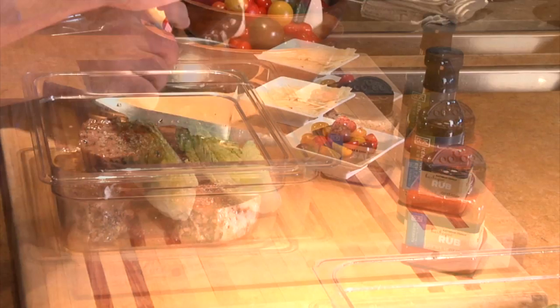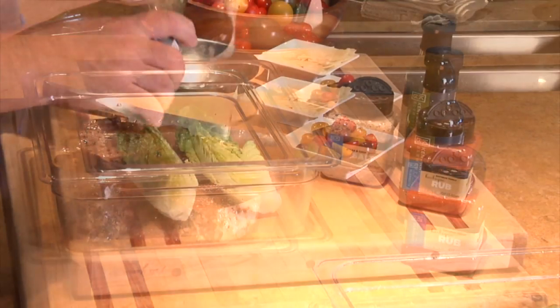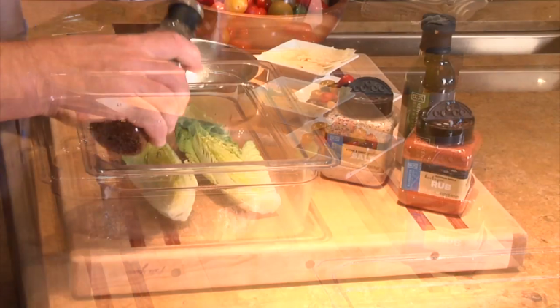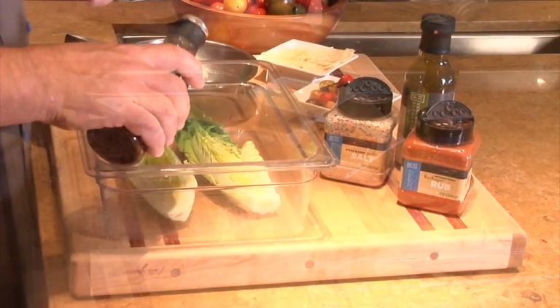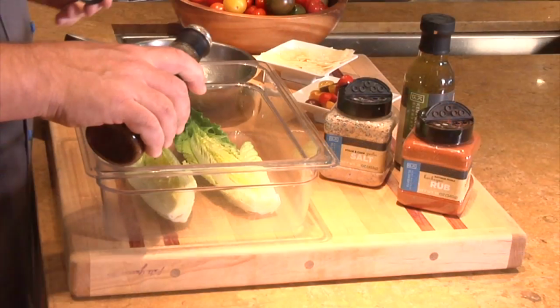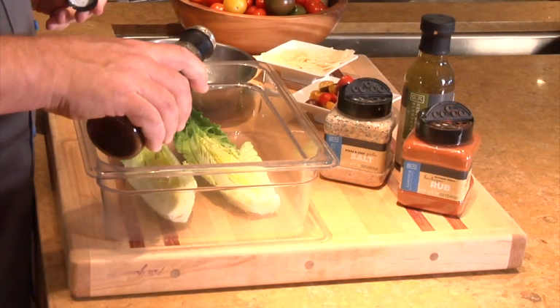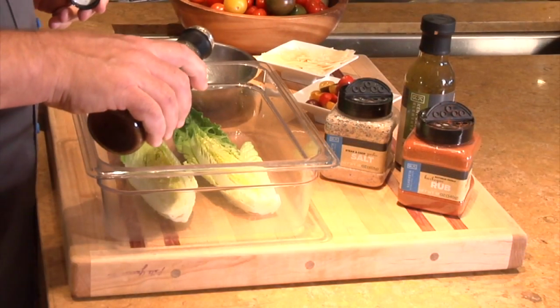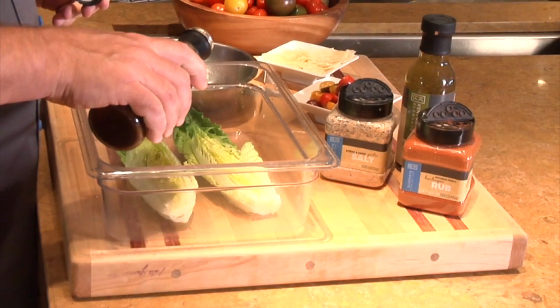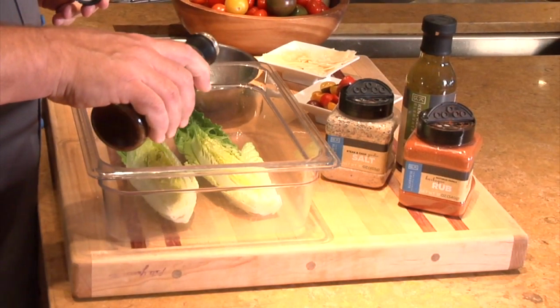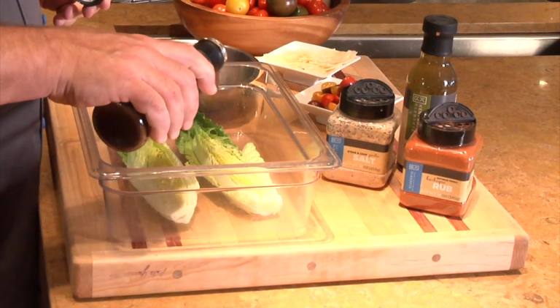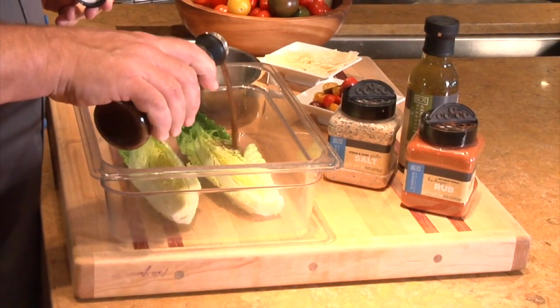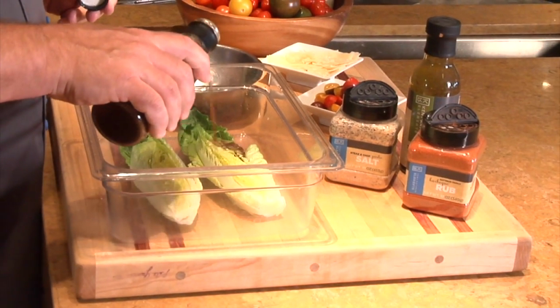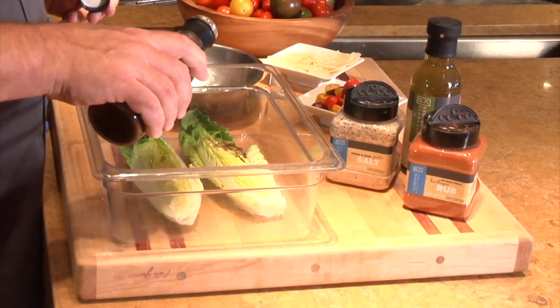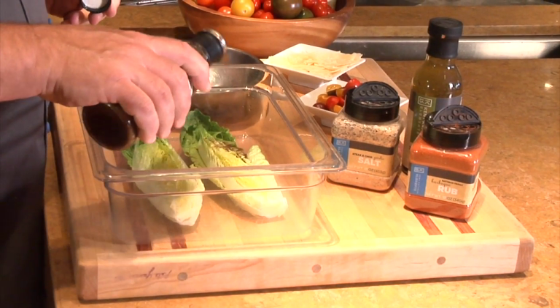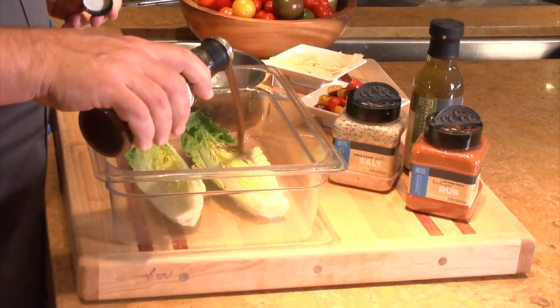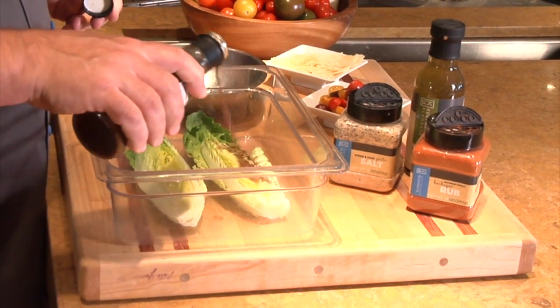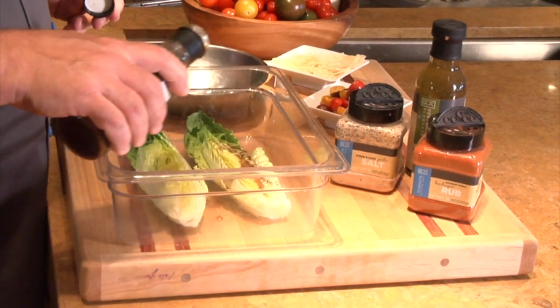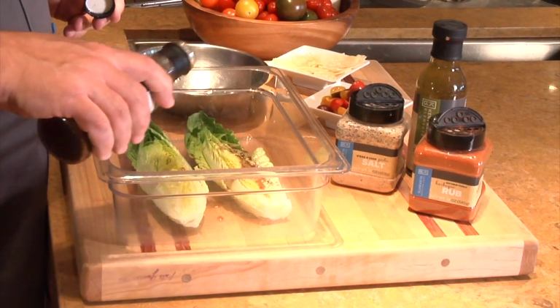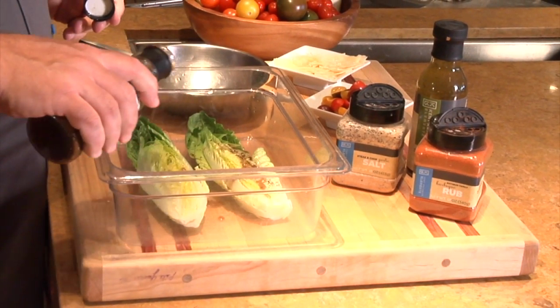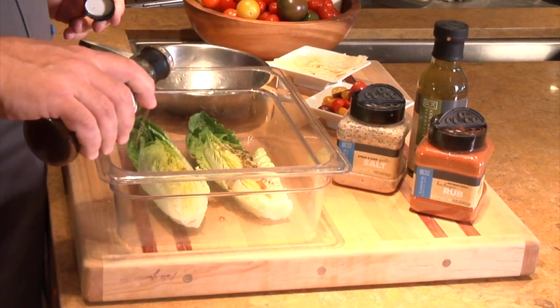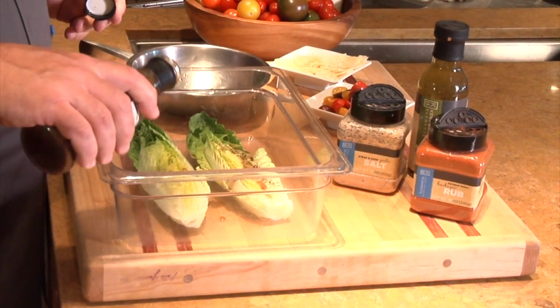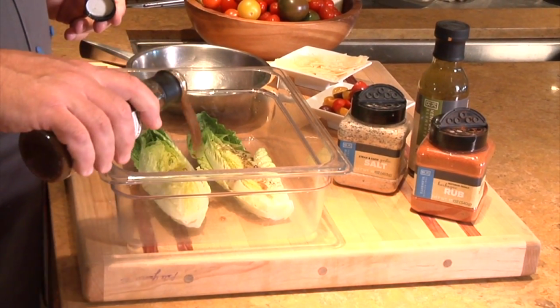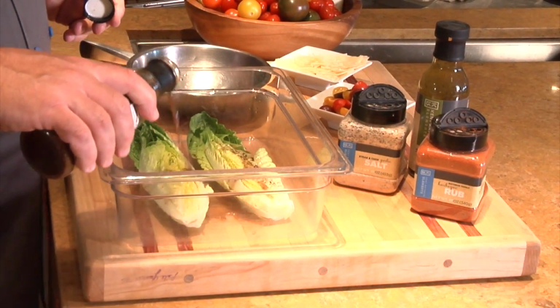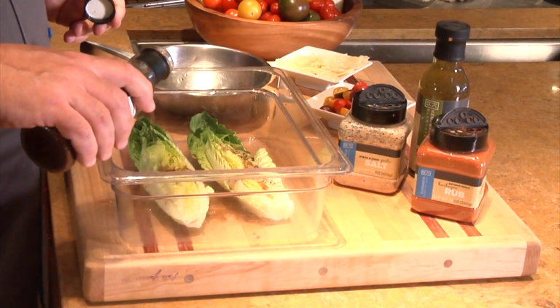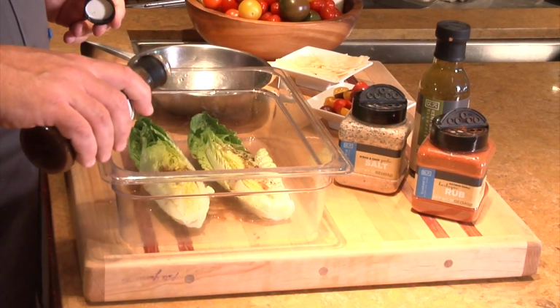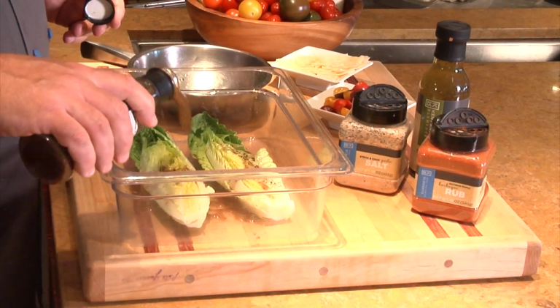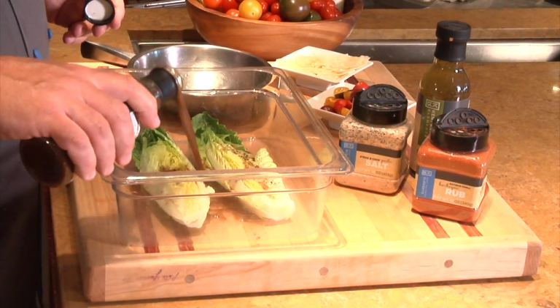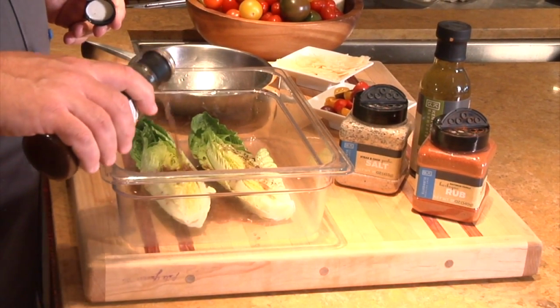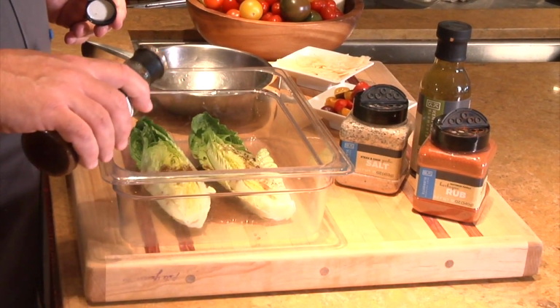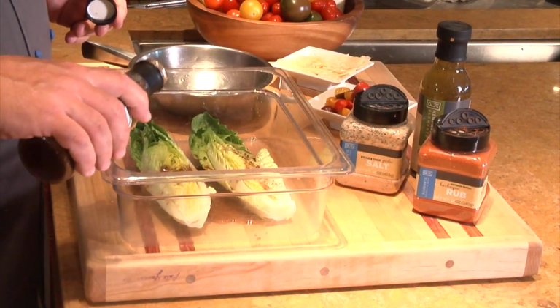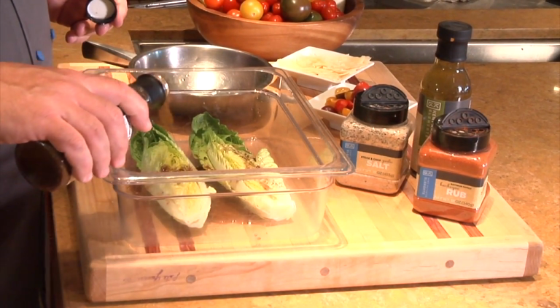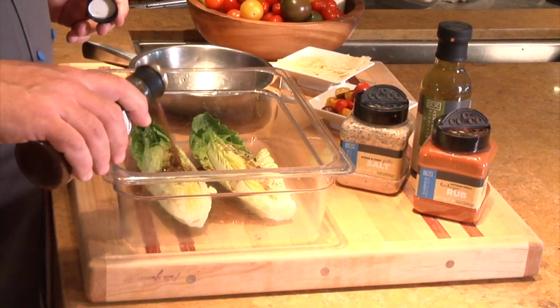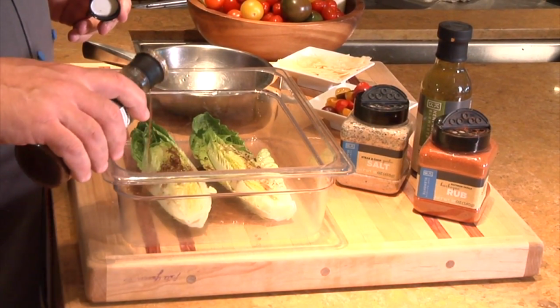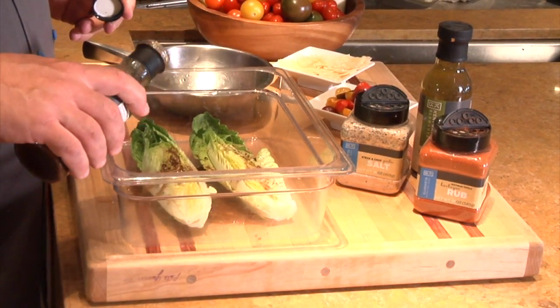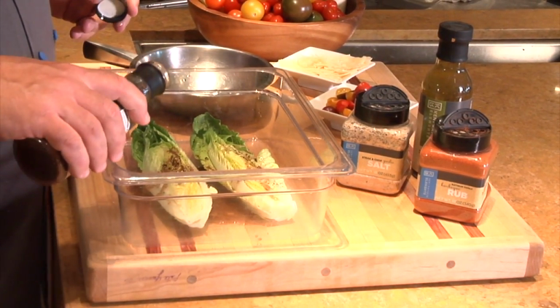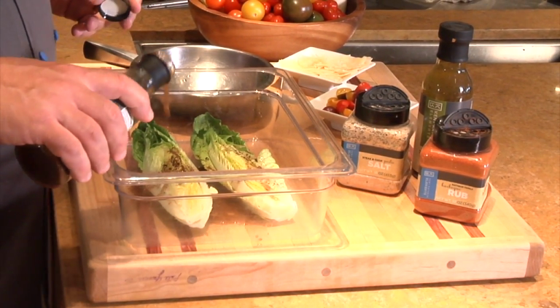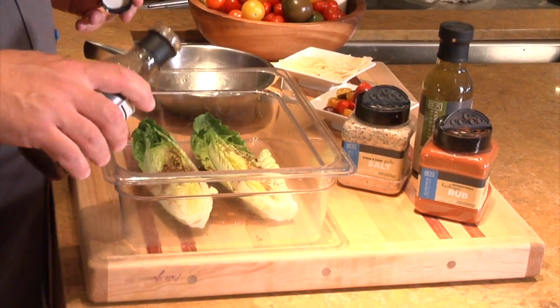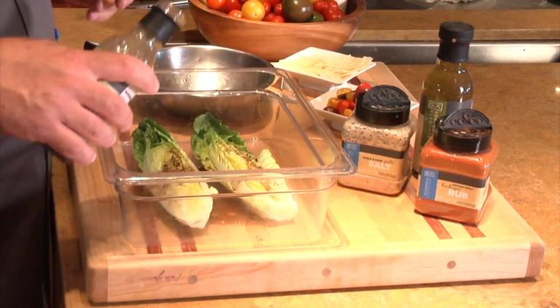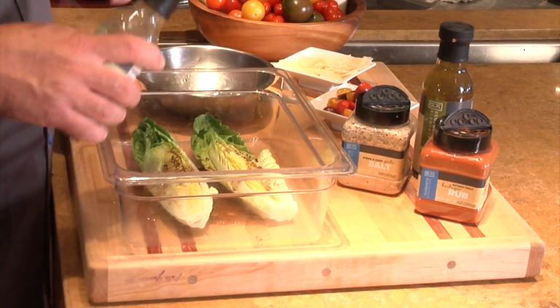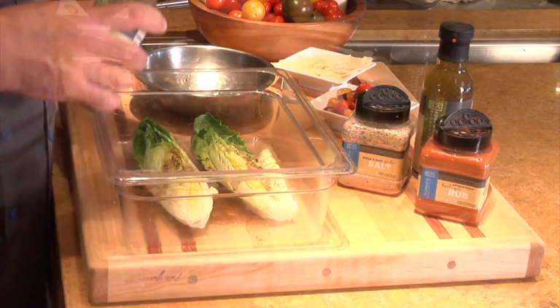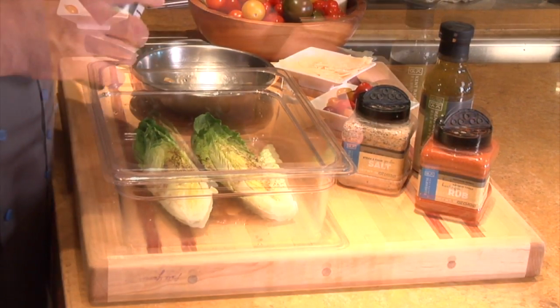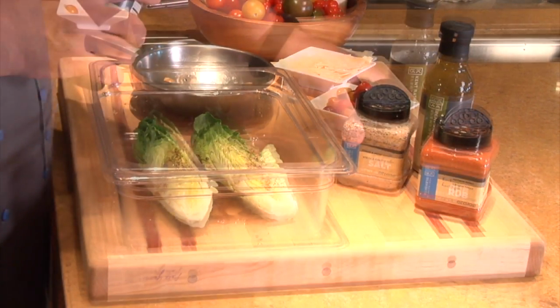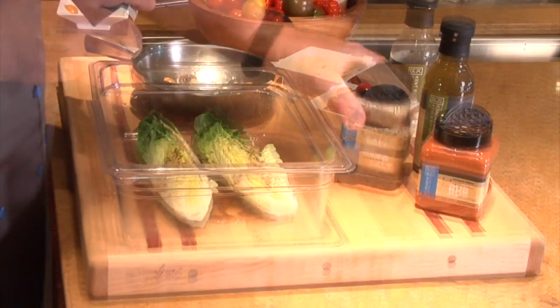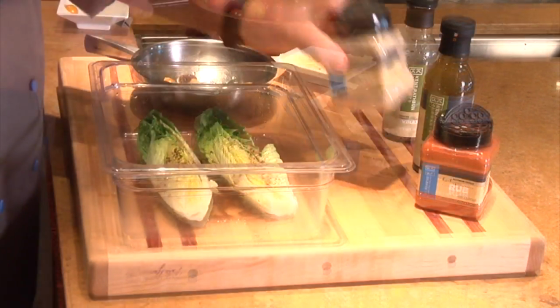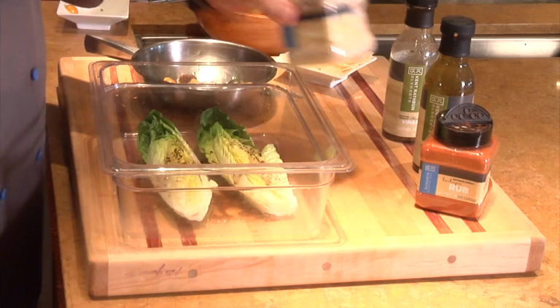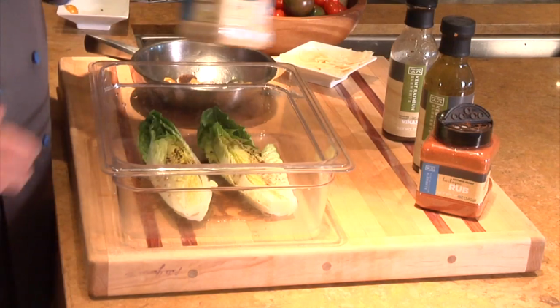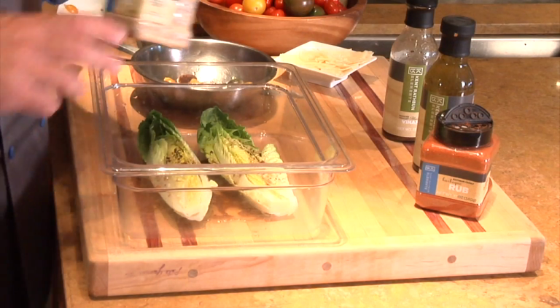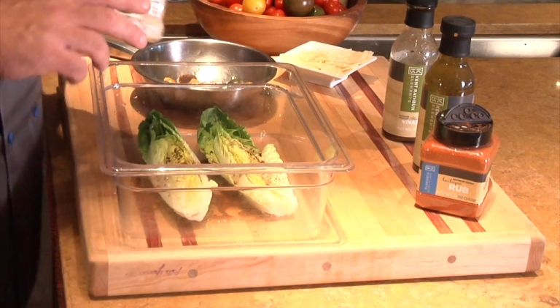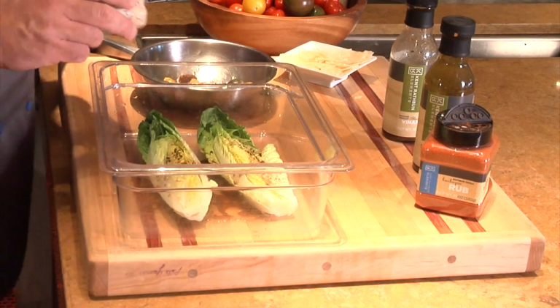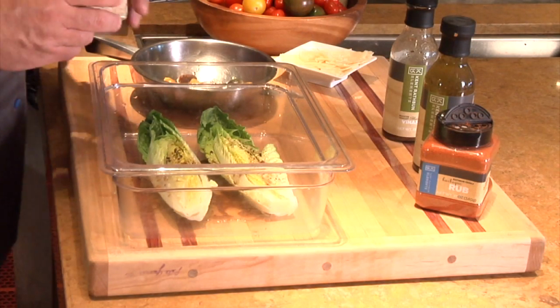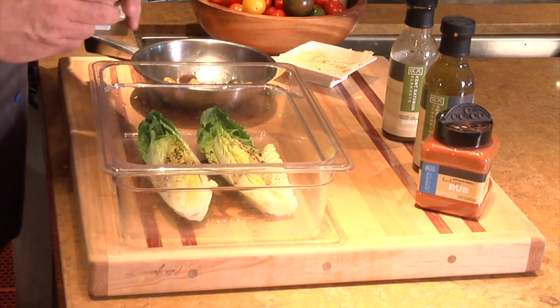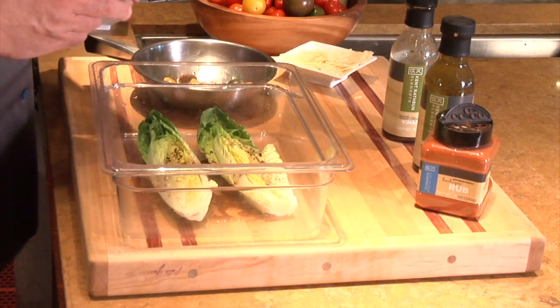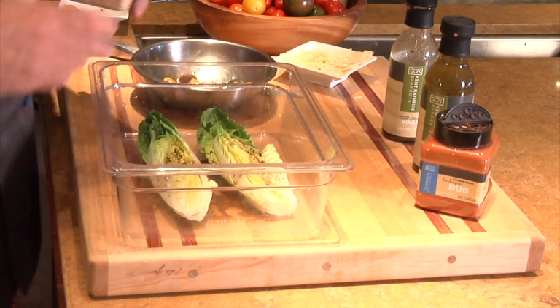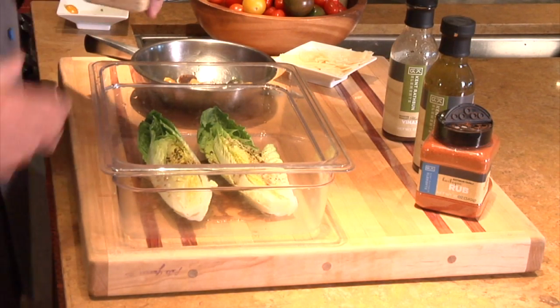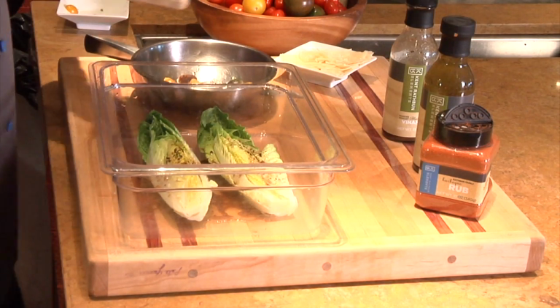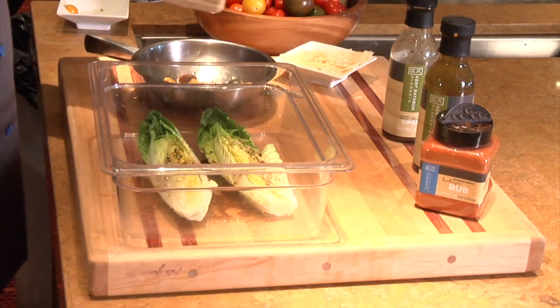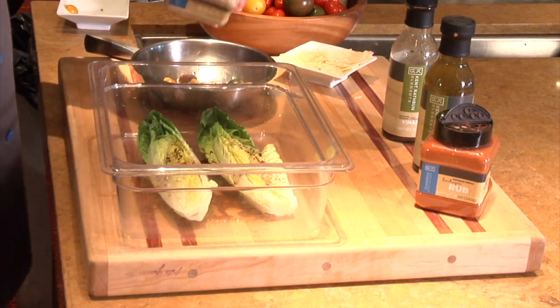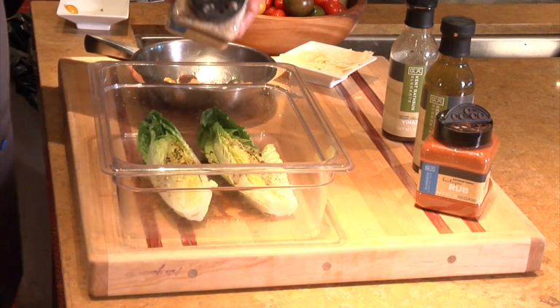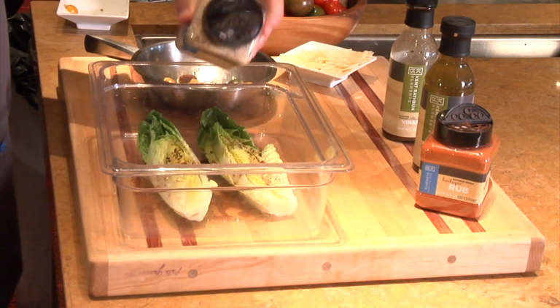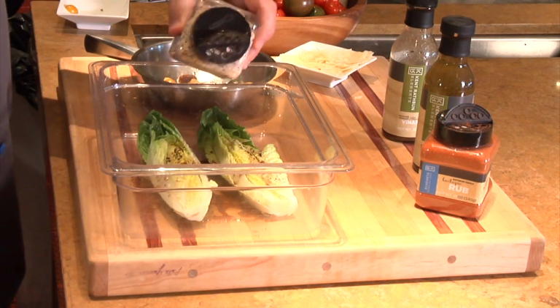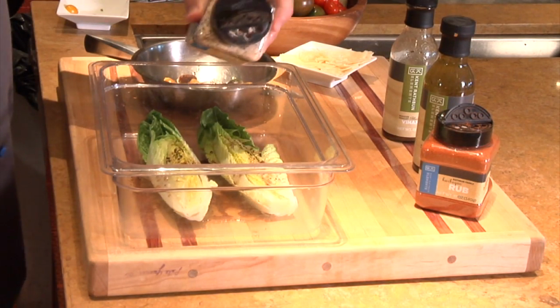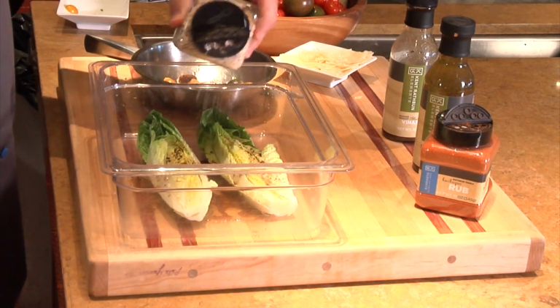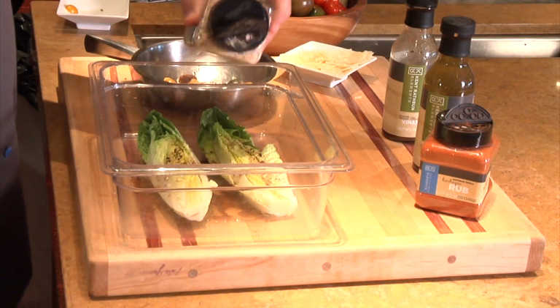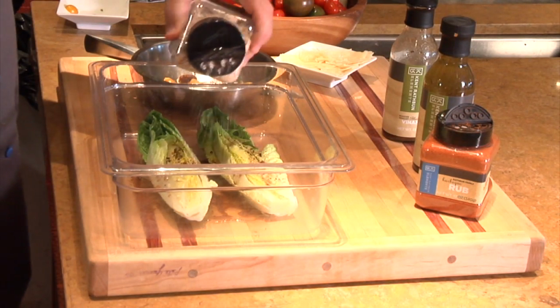Cut the Romaine in two halves. Add the Black Pepper Vinaigrette and season with Steak and Chop Garlic Salt.